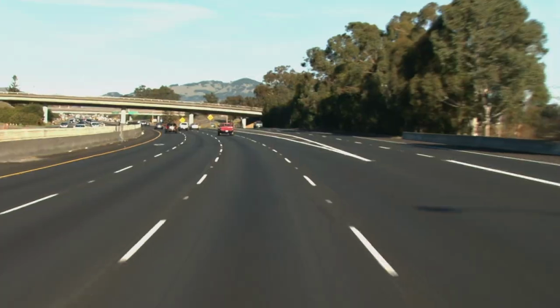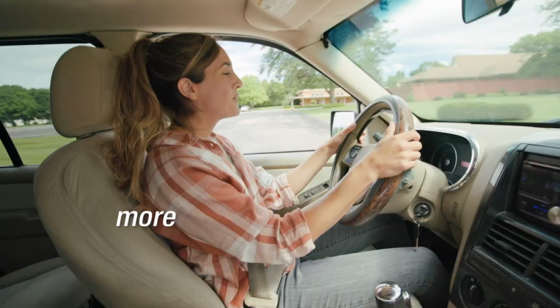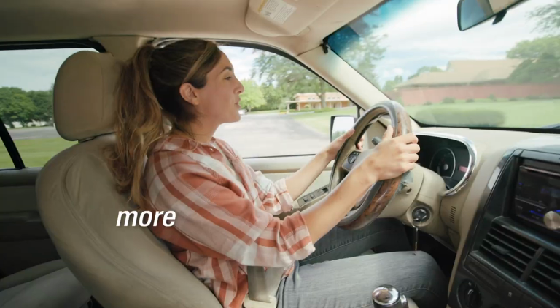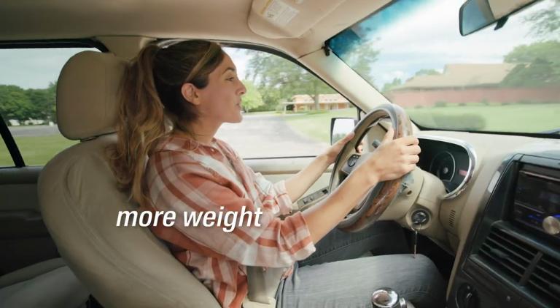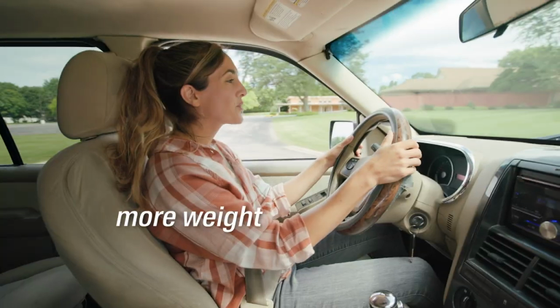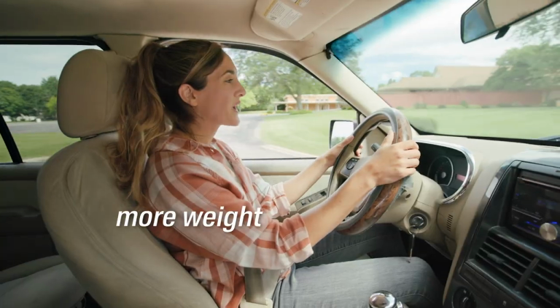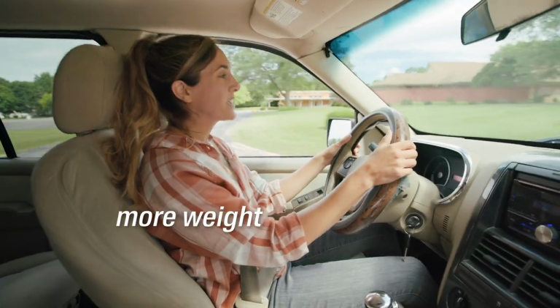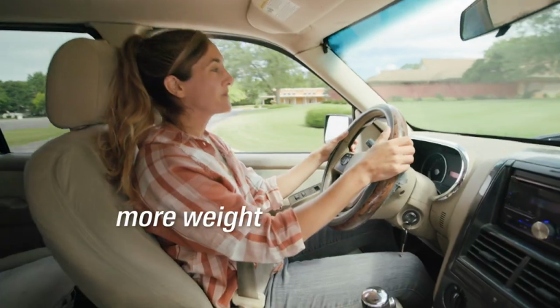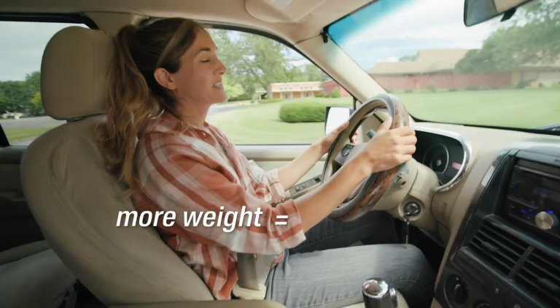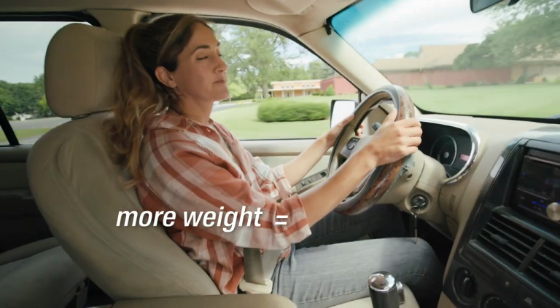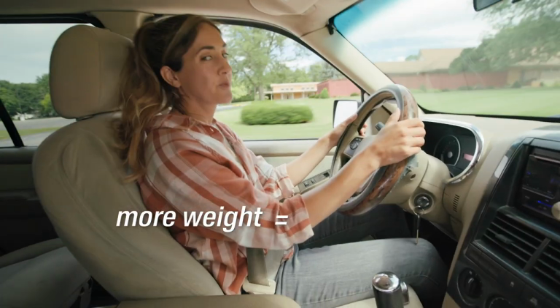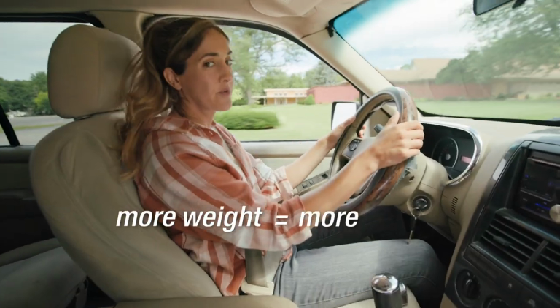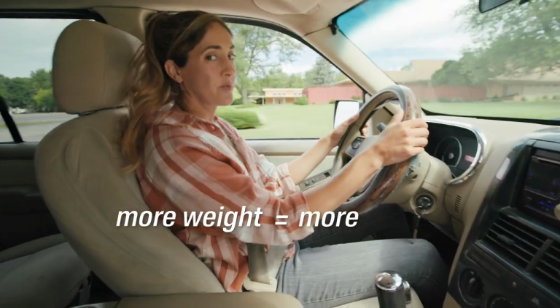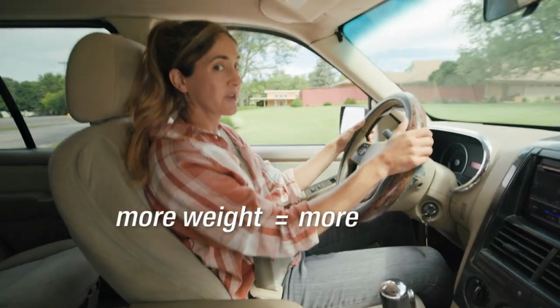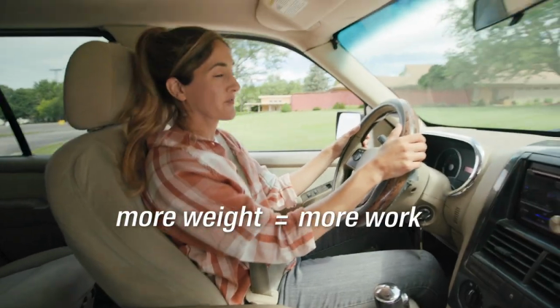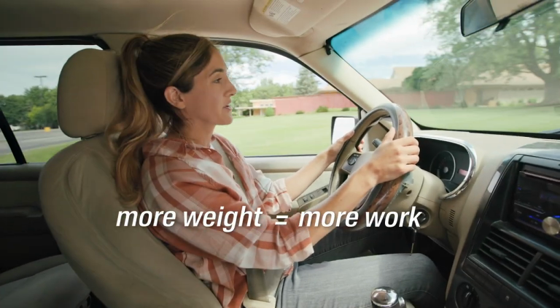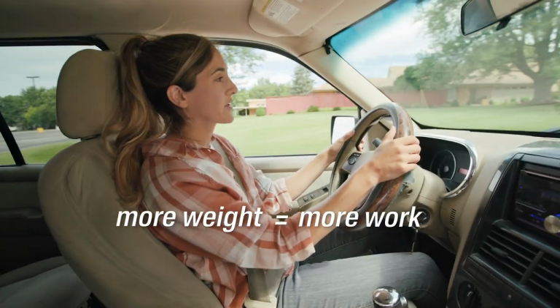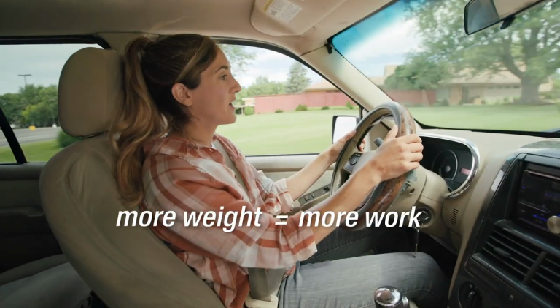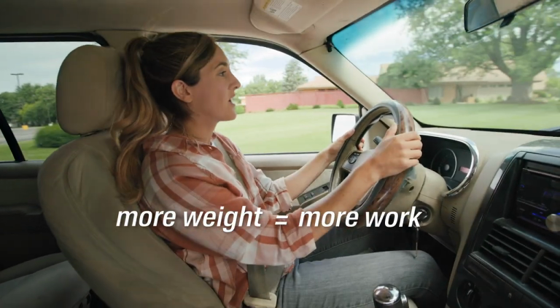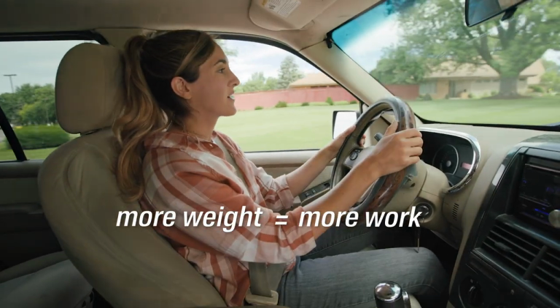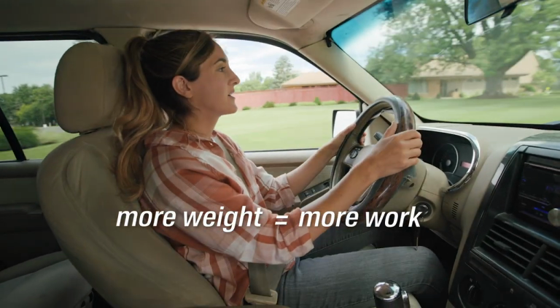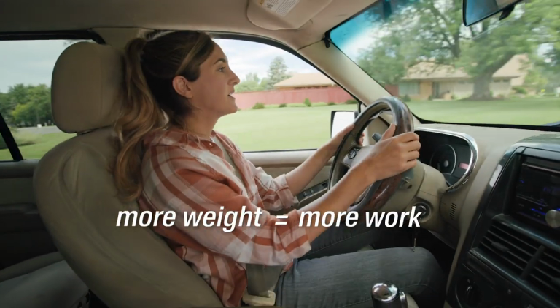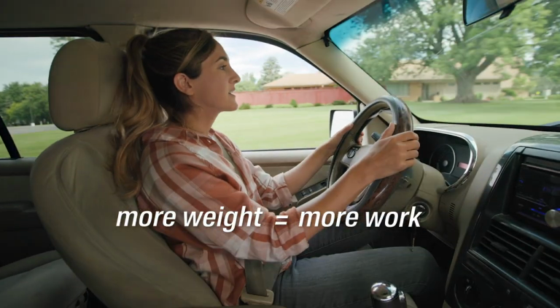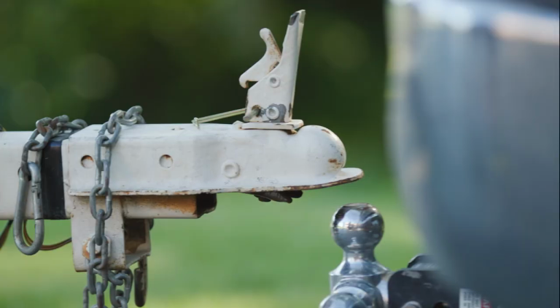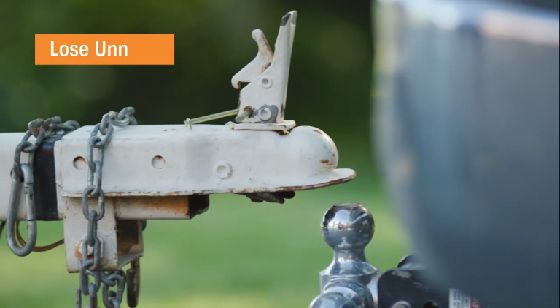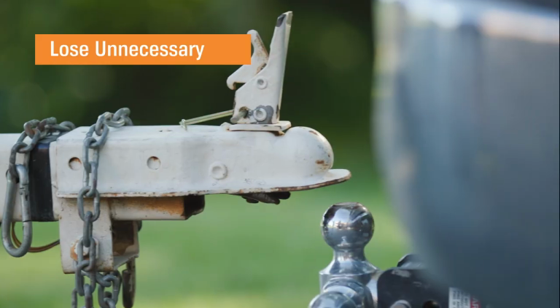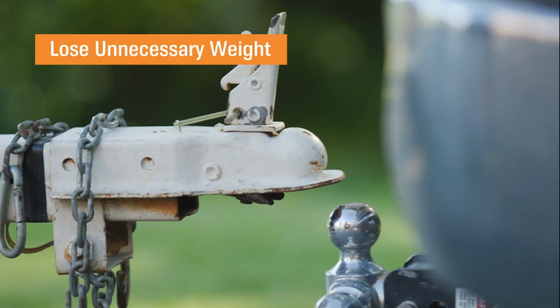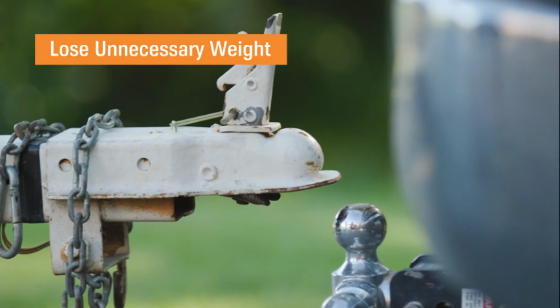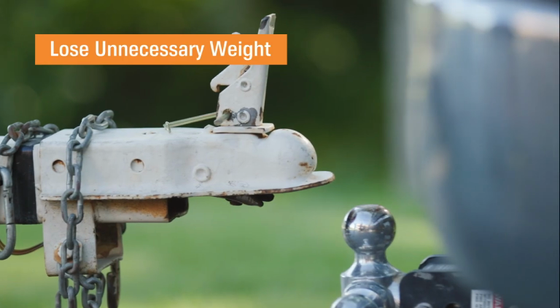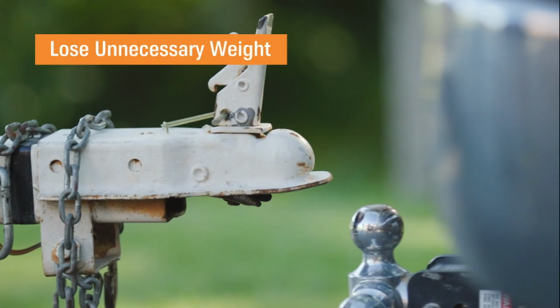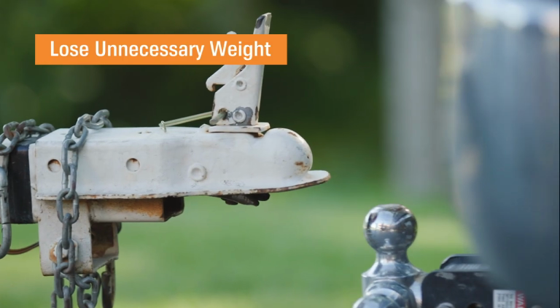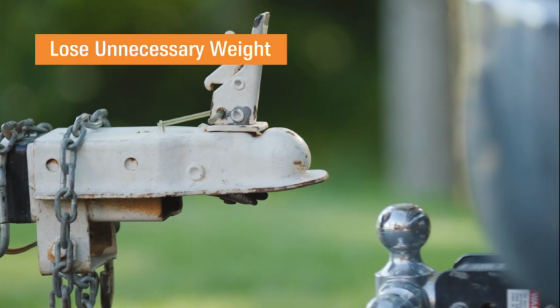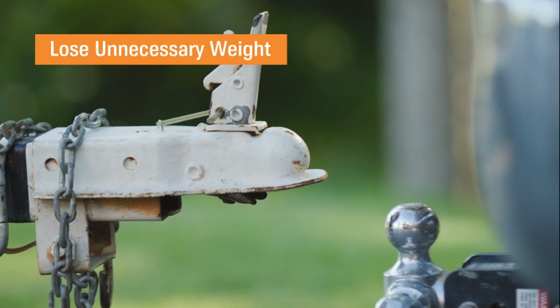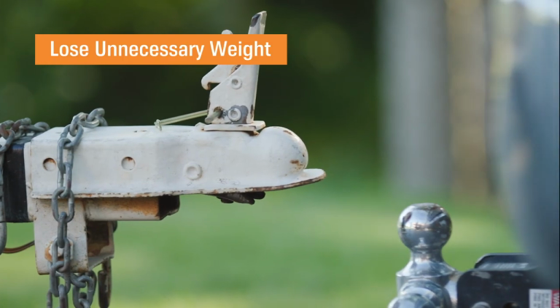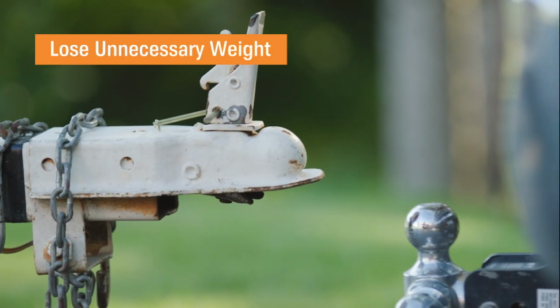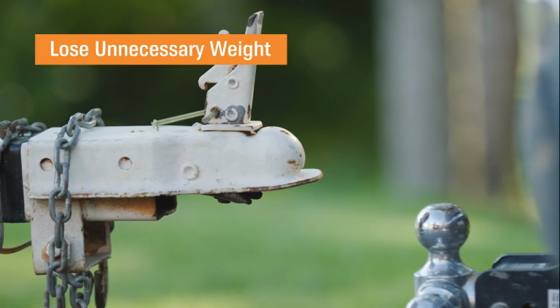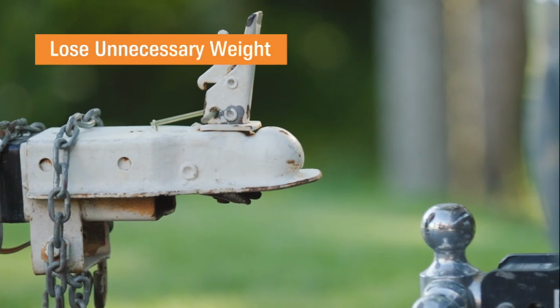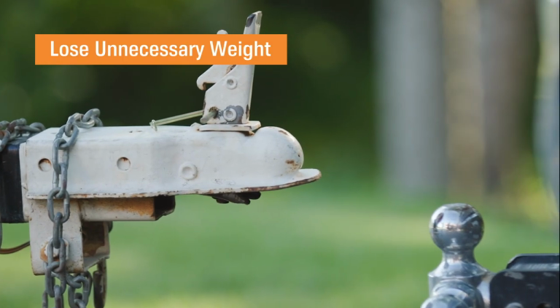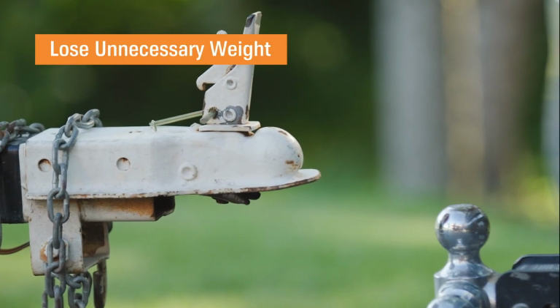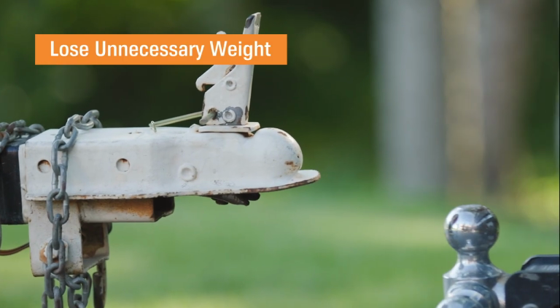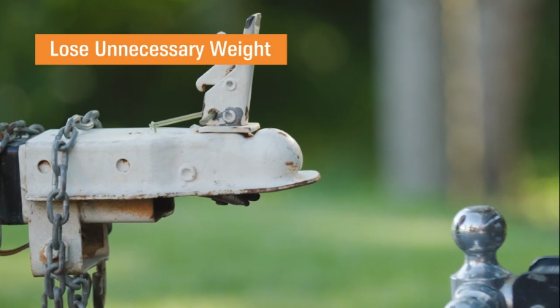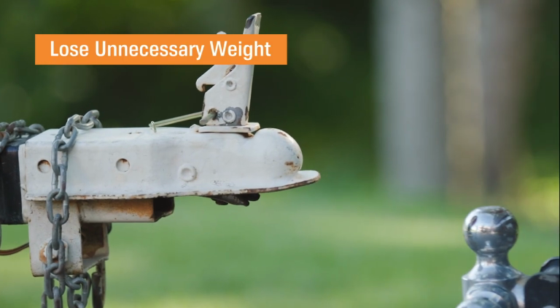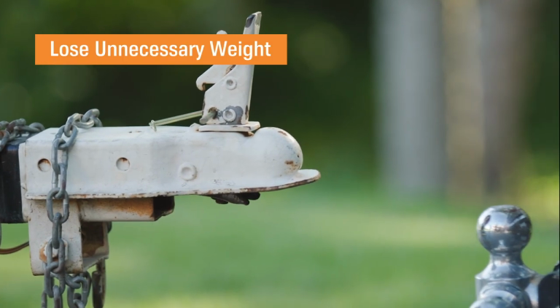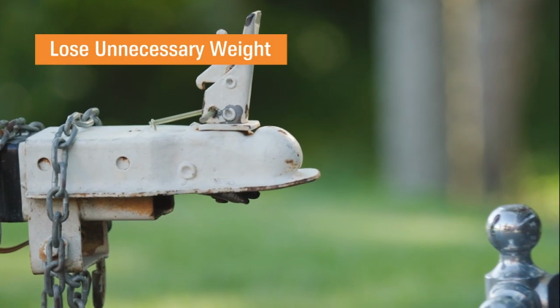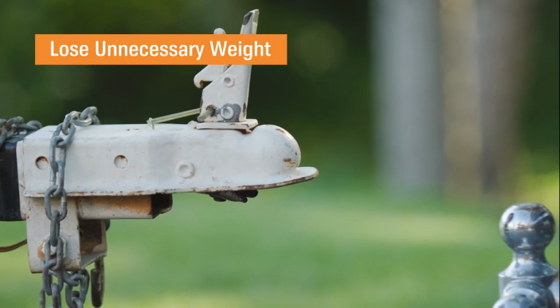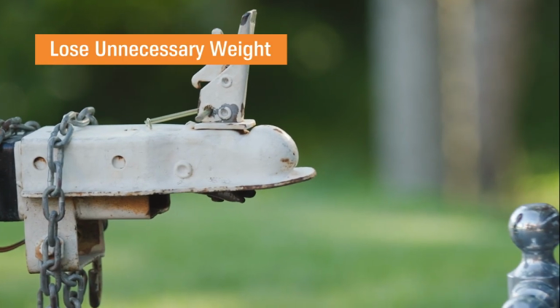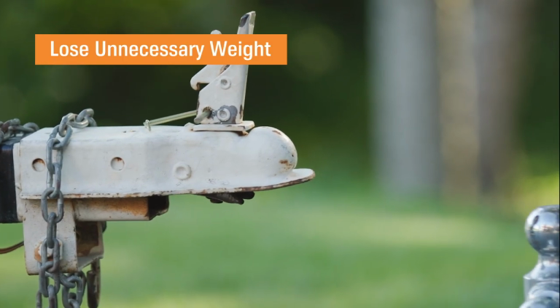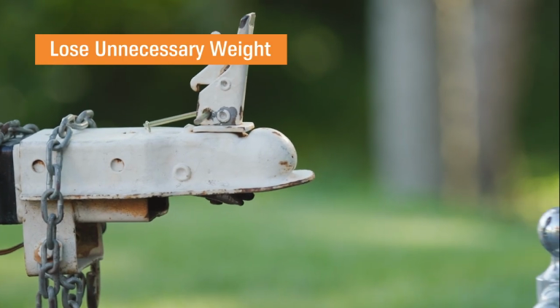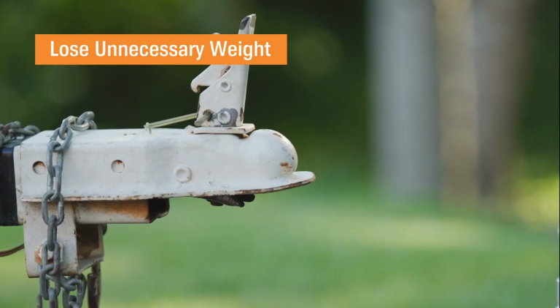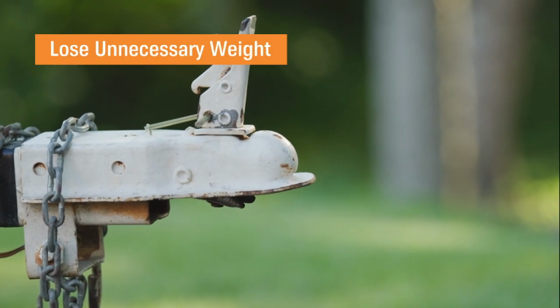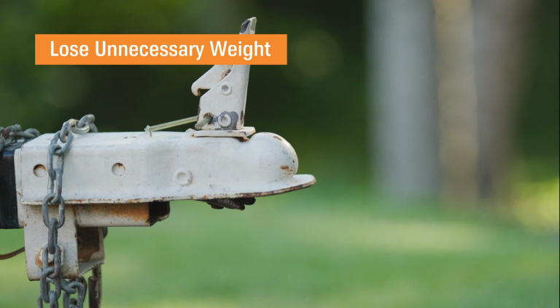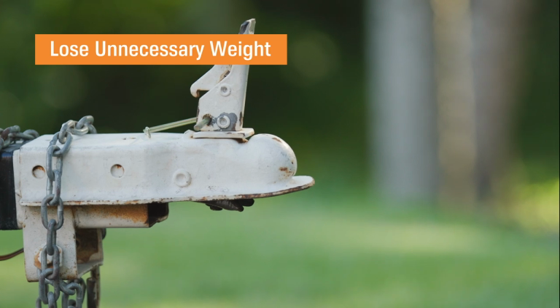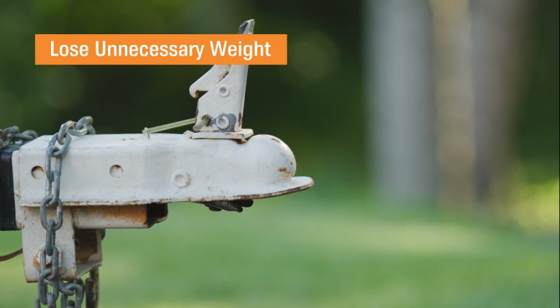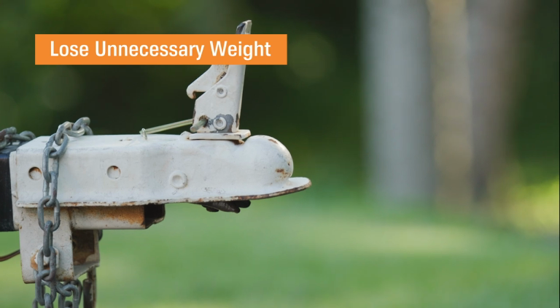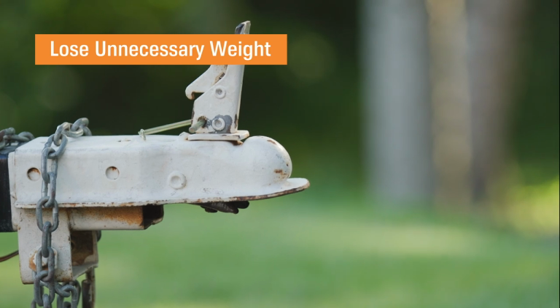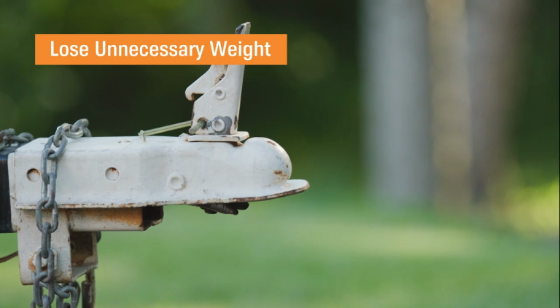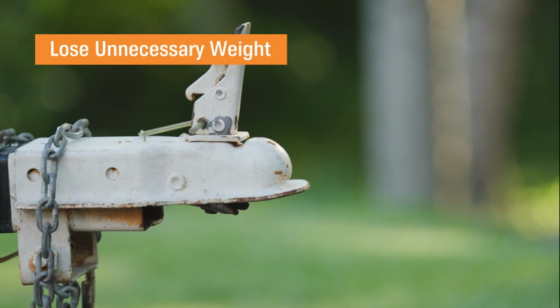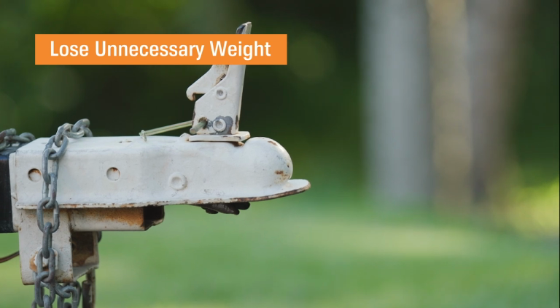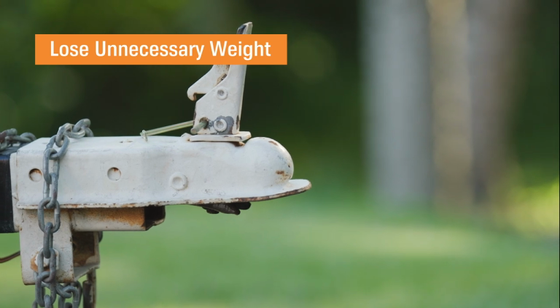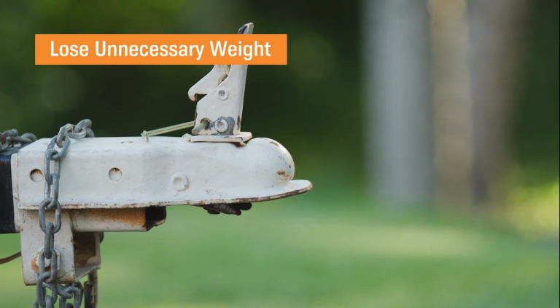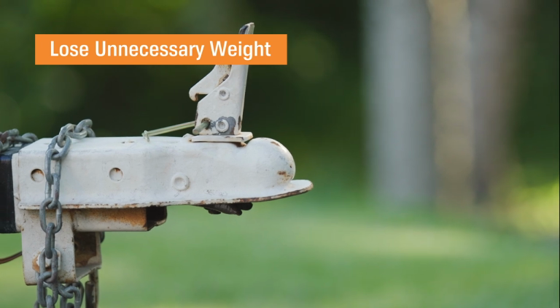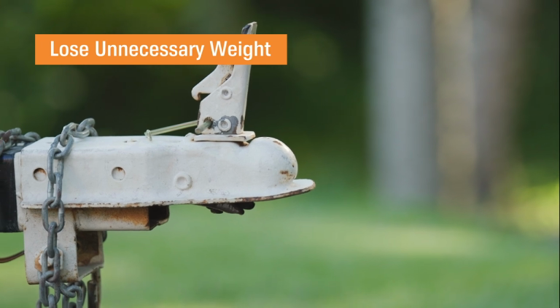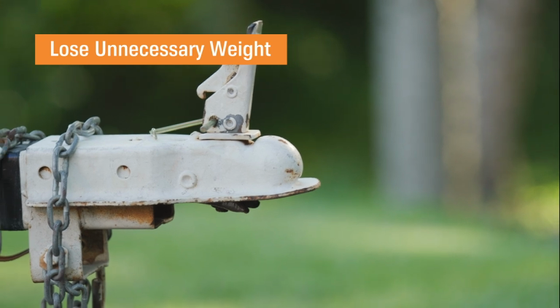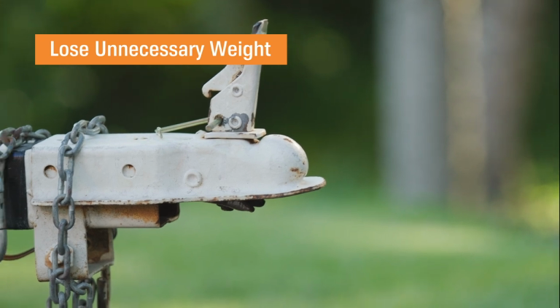More weight means more work for your car. Cutting back on bike racks and equipment can cut back just a little bit on excess fuel.